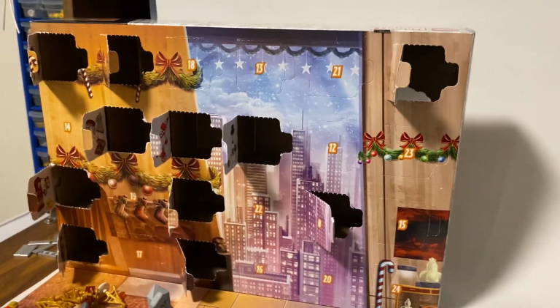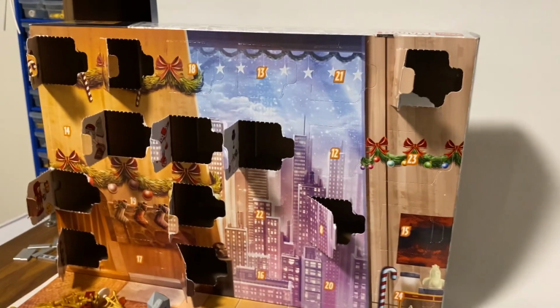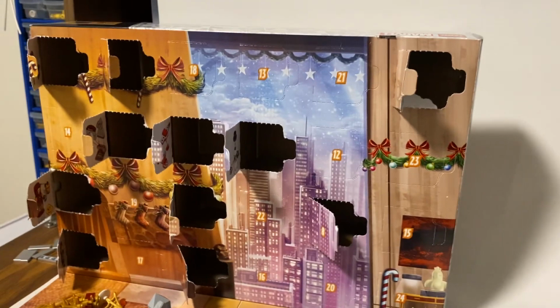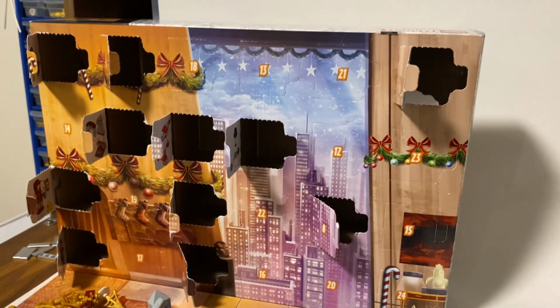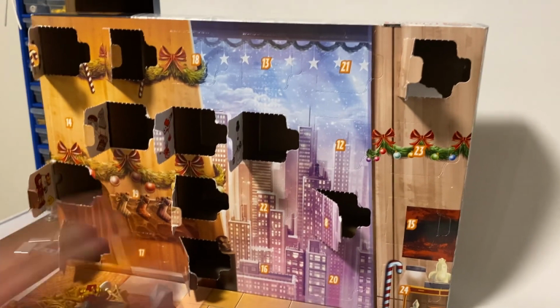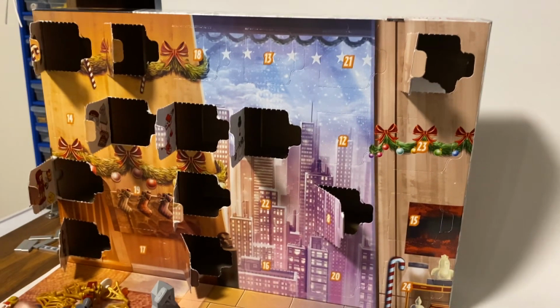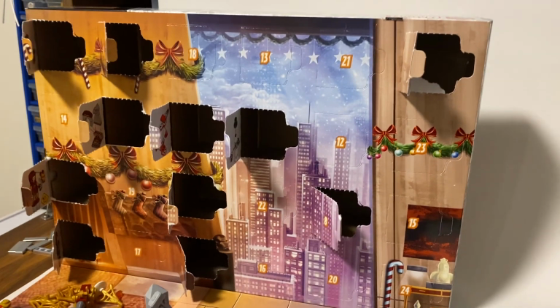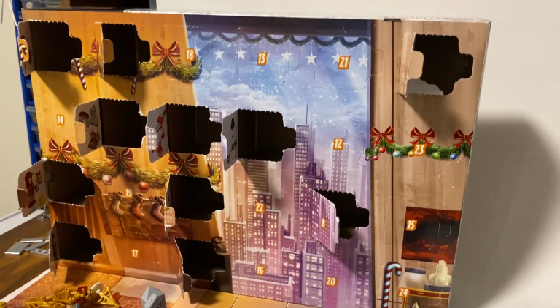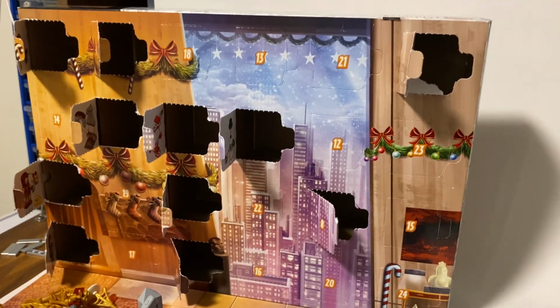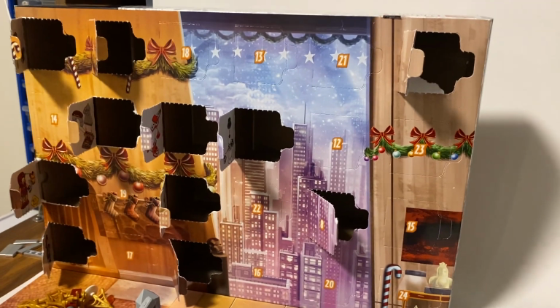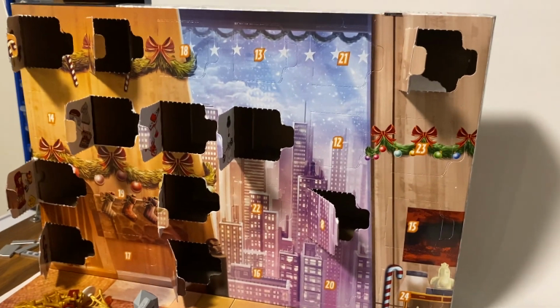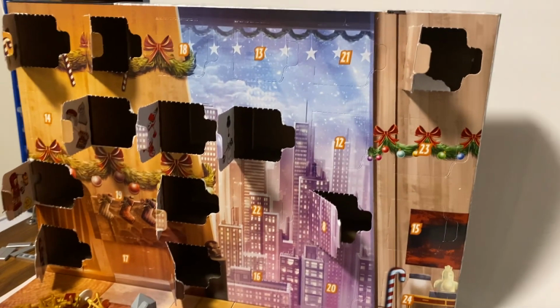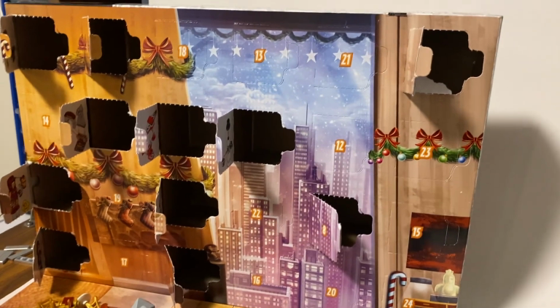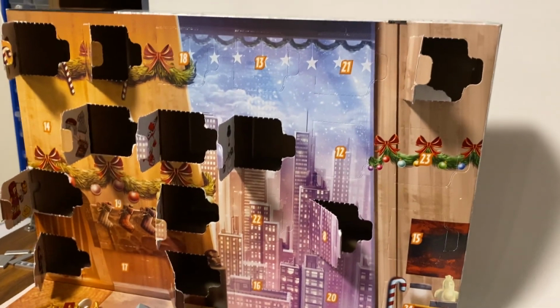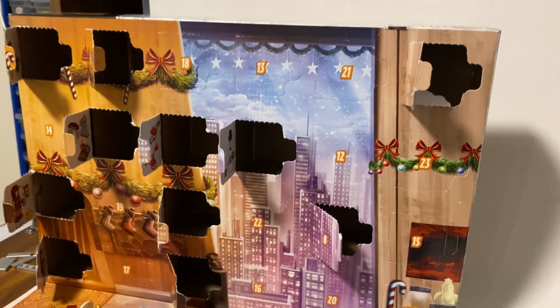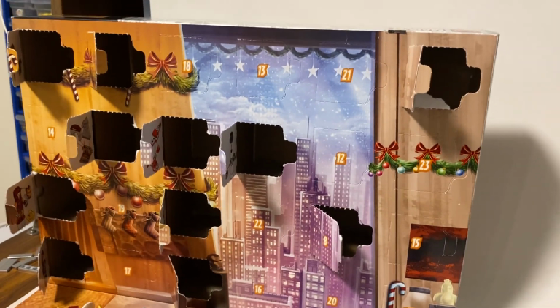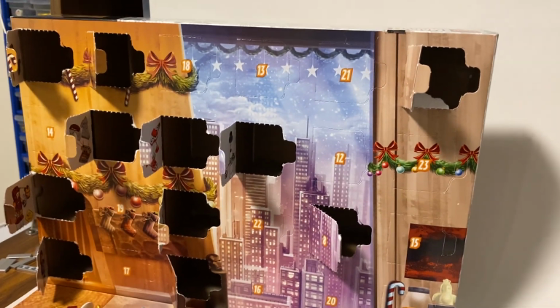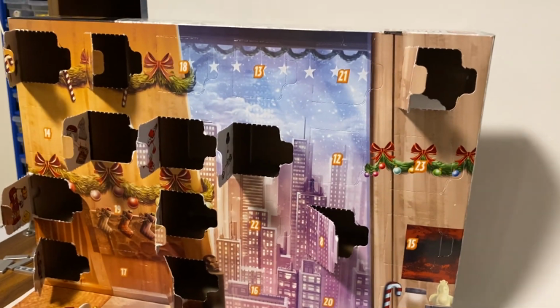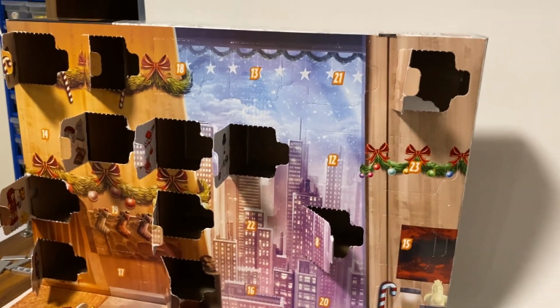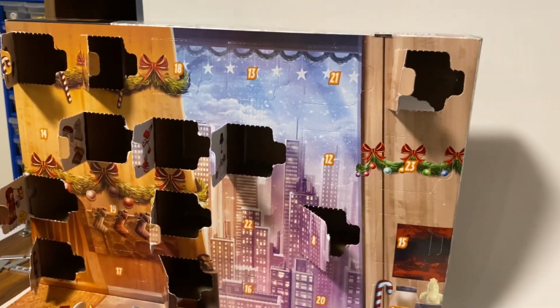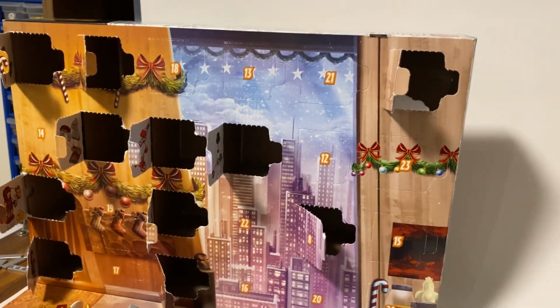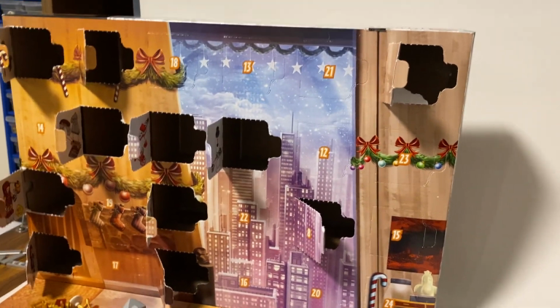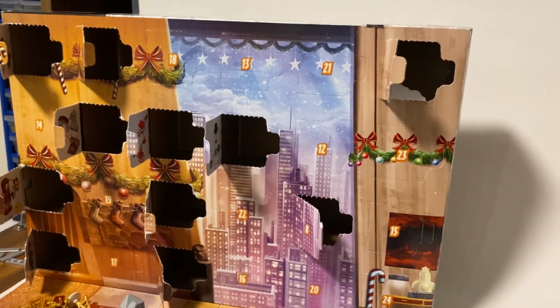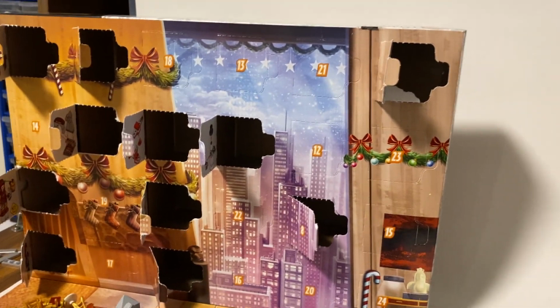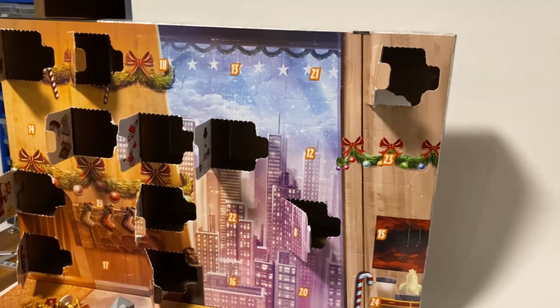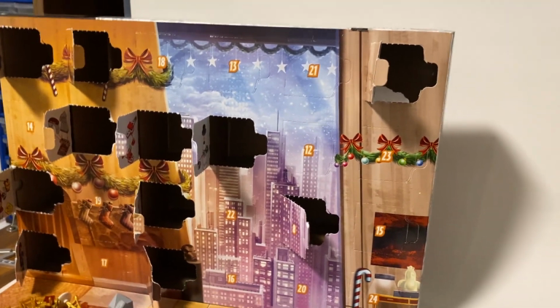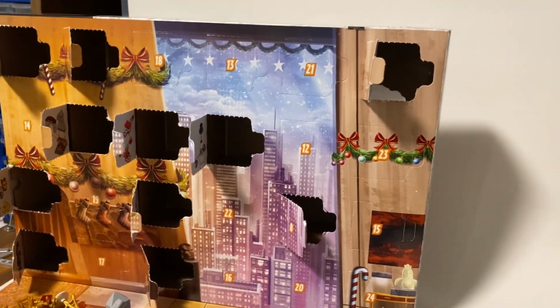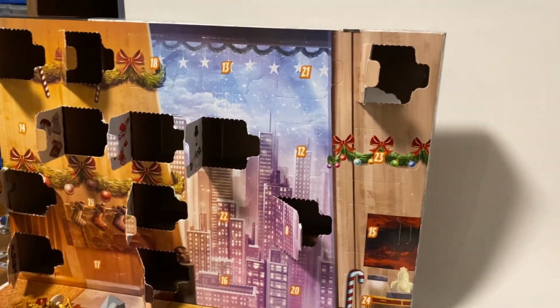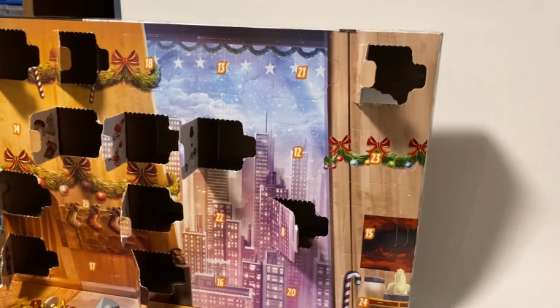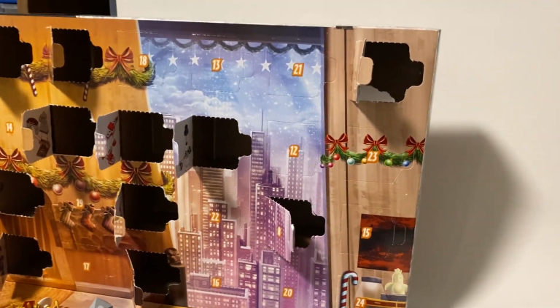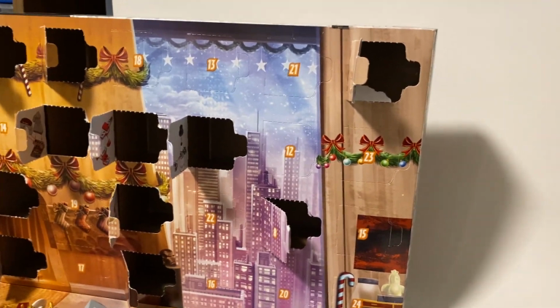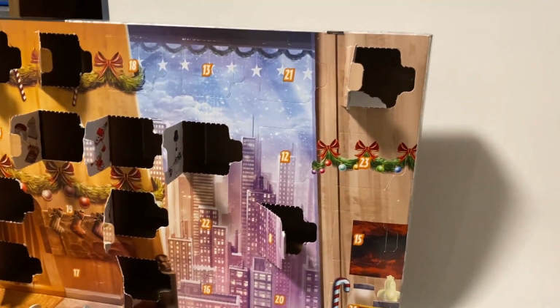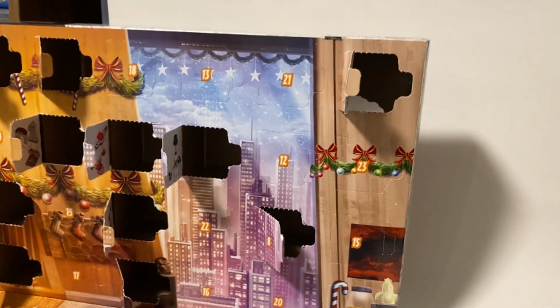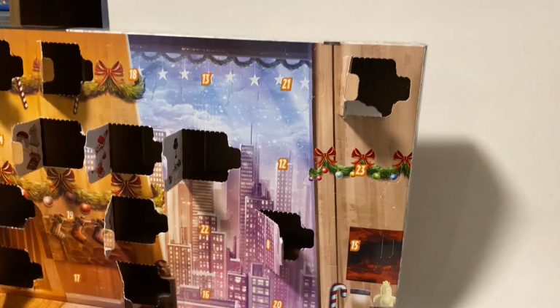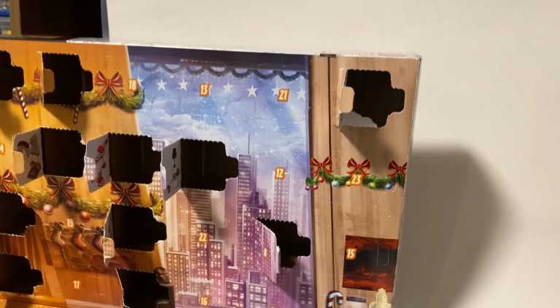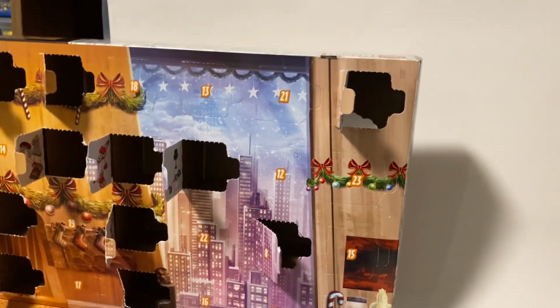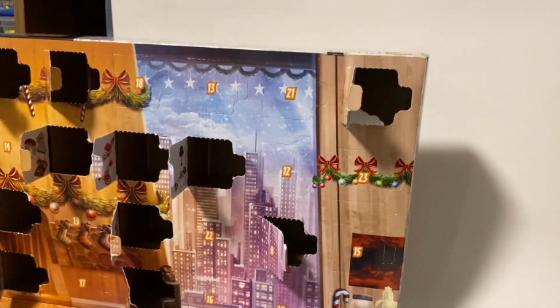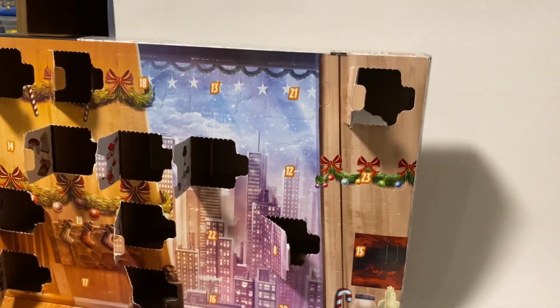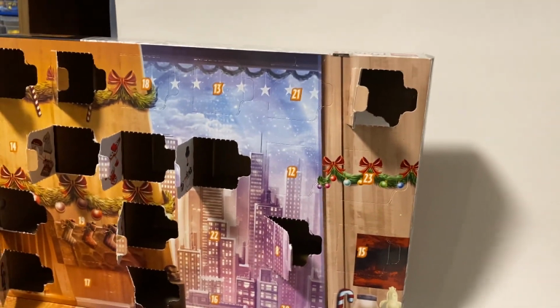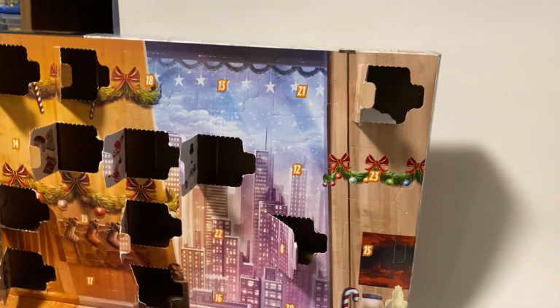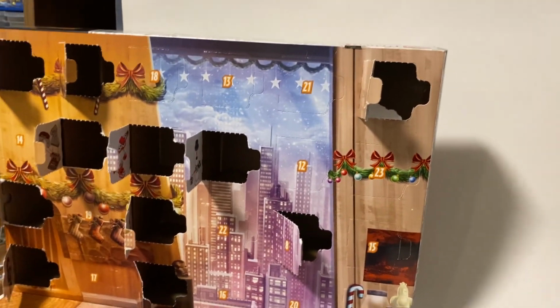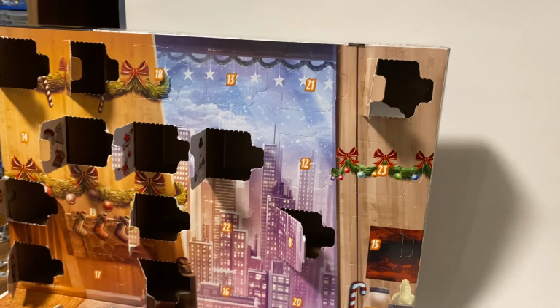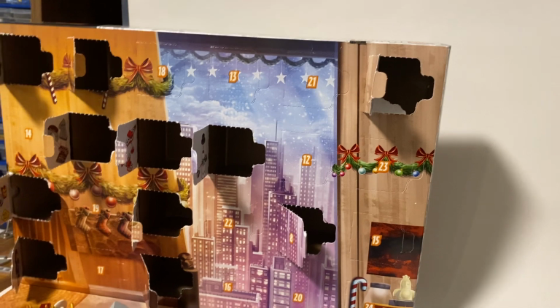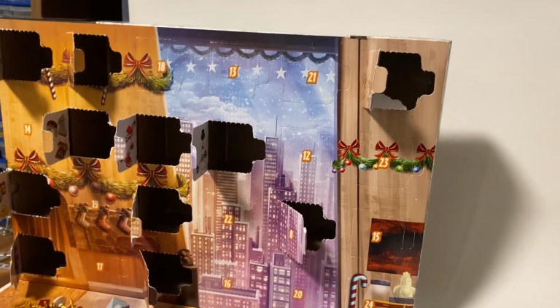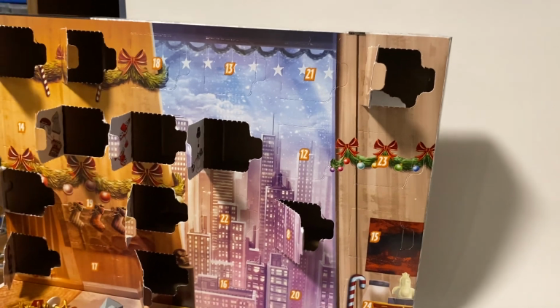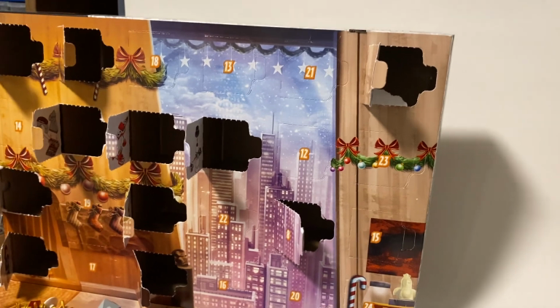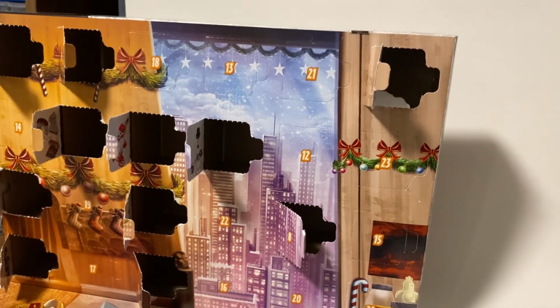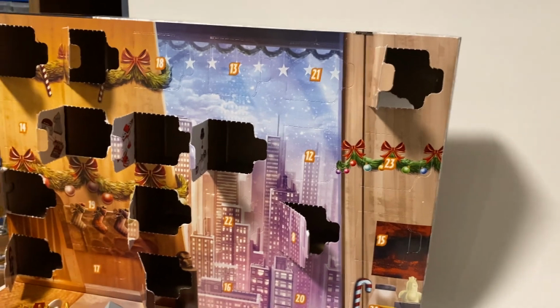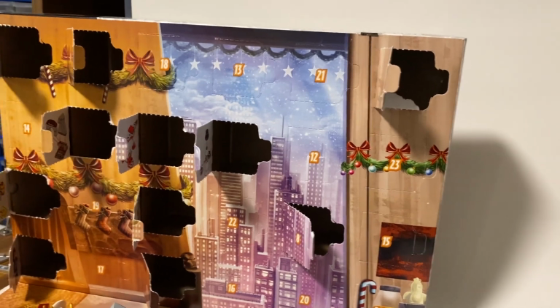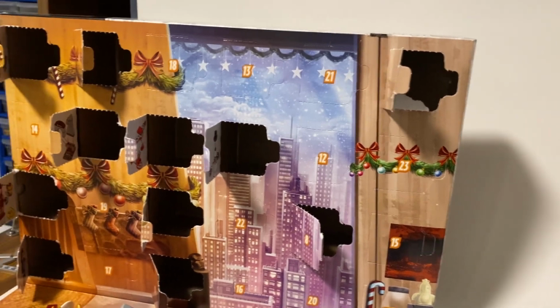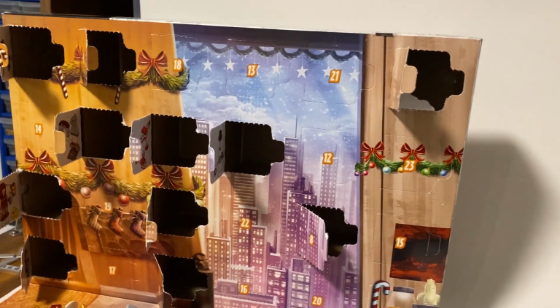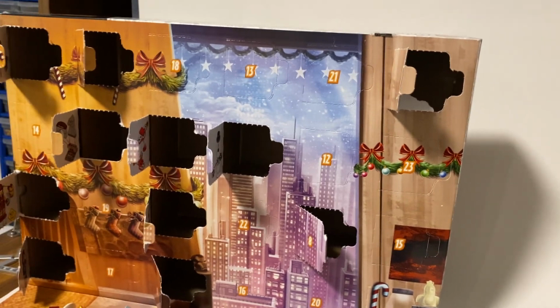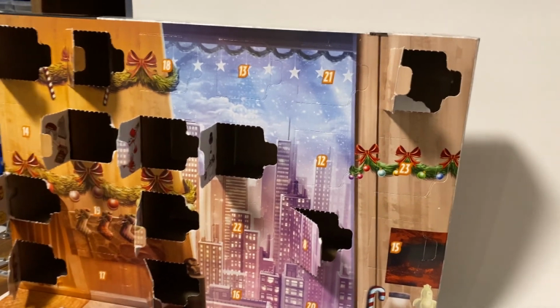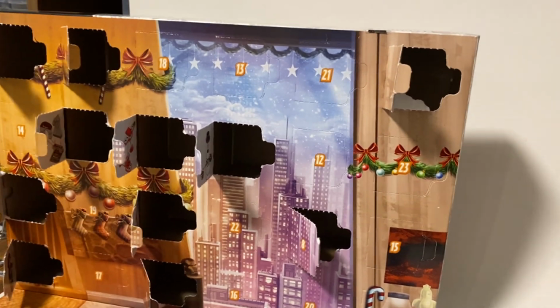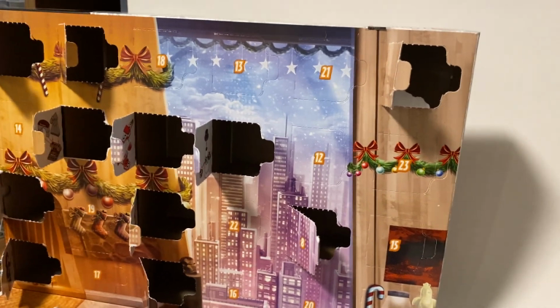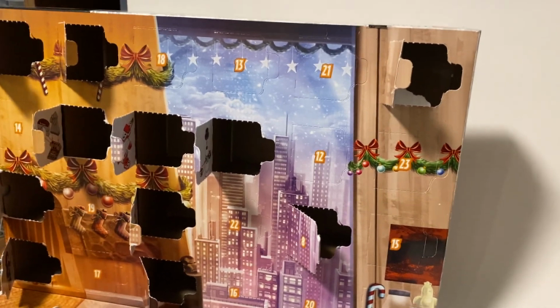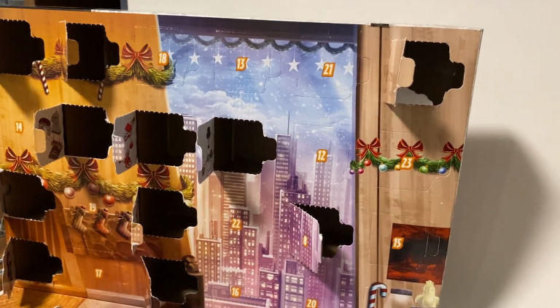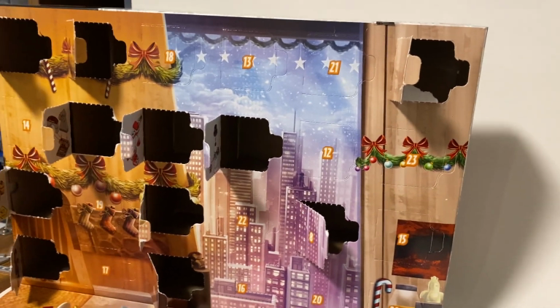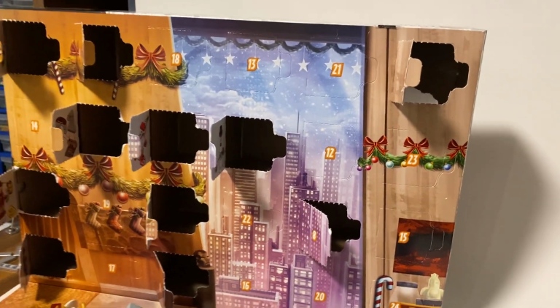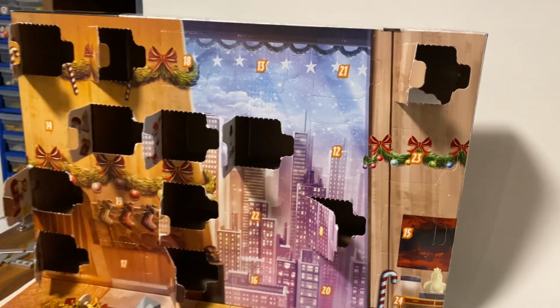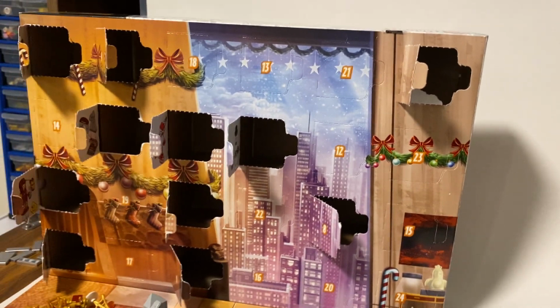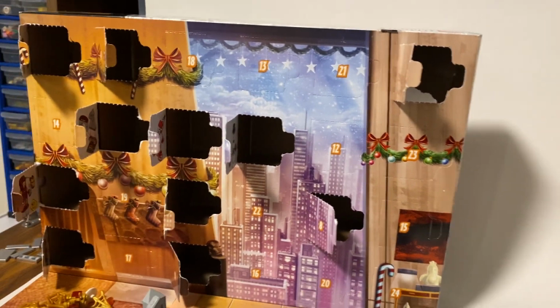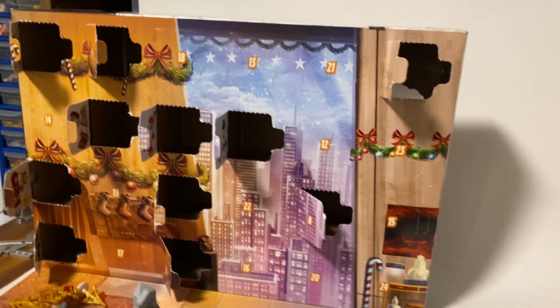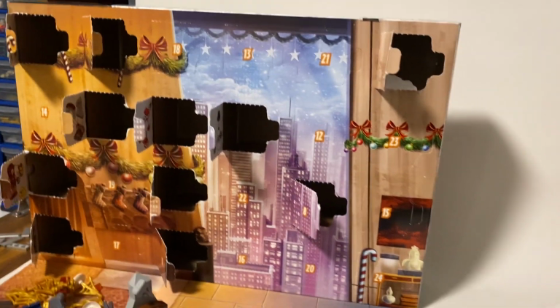Hello, and welcome back to another video. In today's video, we are going to be opening day number 12 of the LEGO Marvel Advent Calendar.